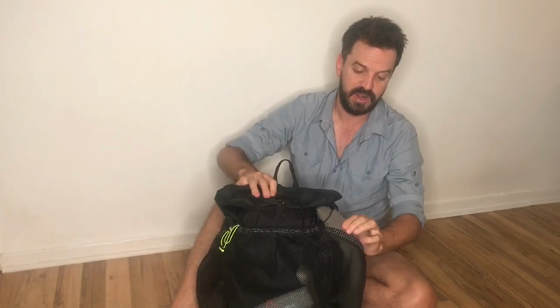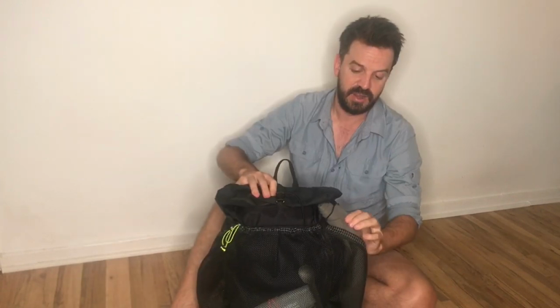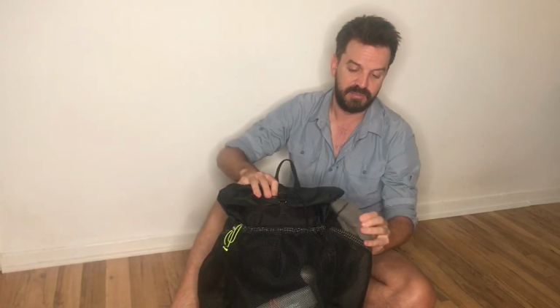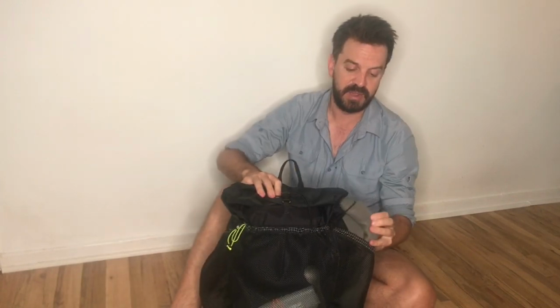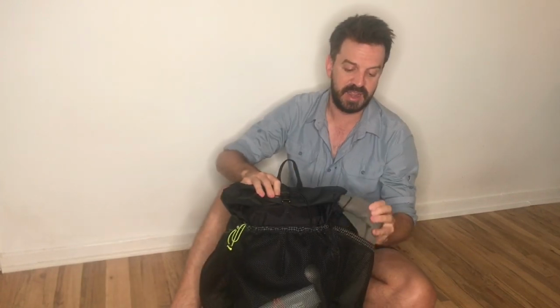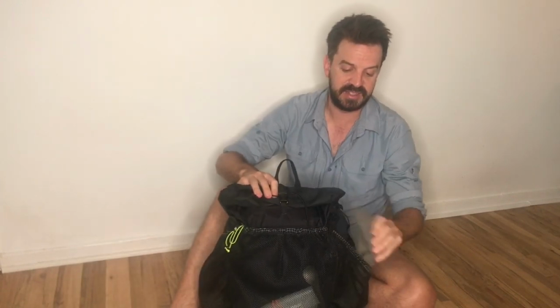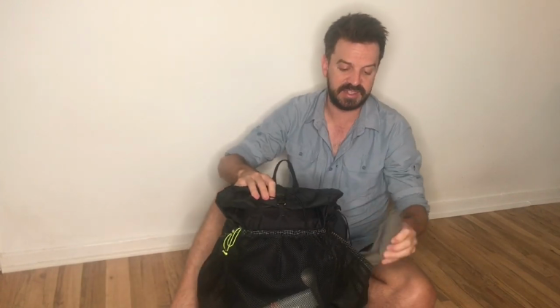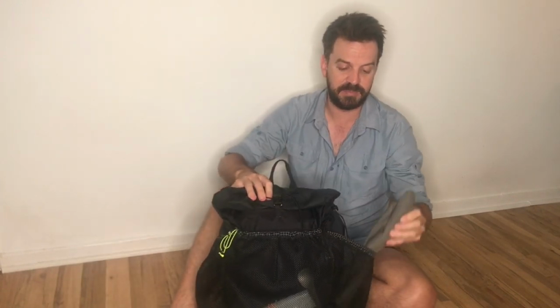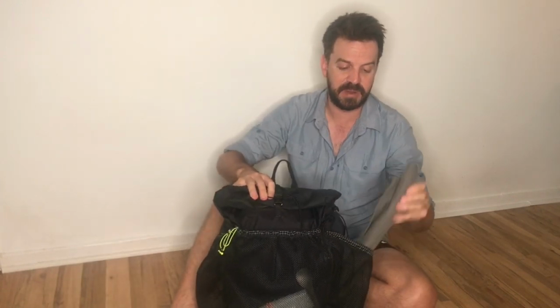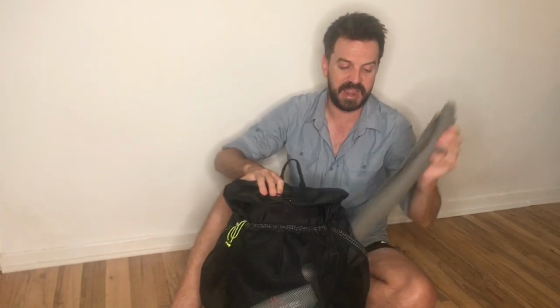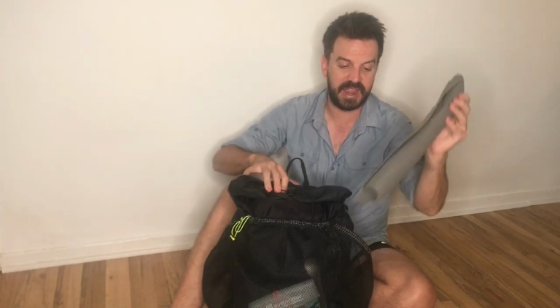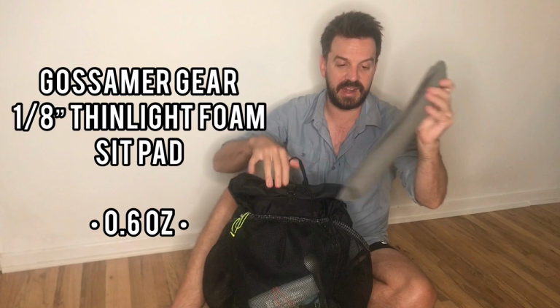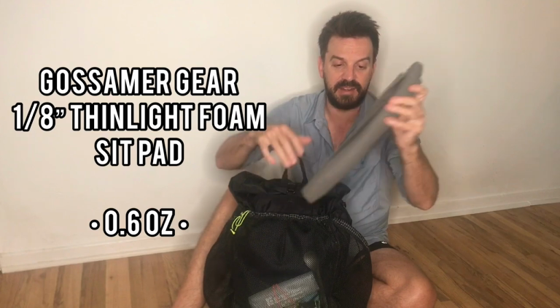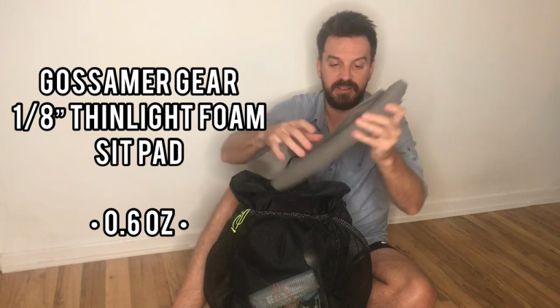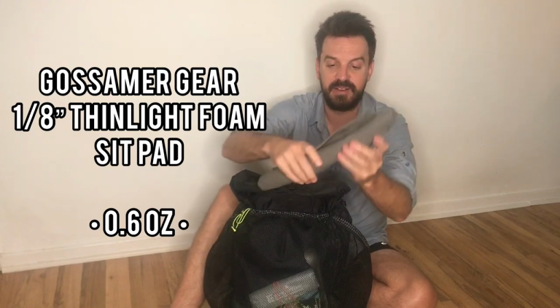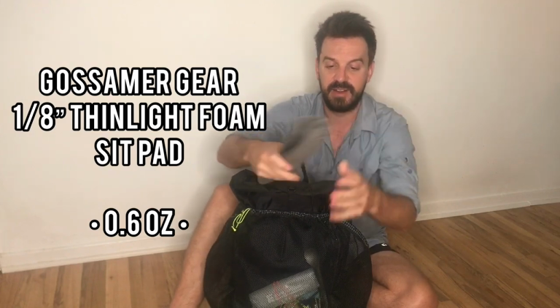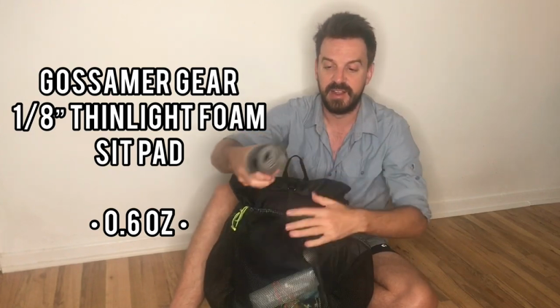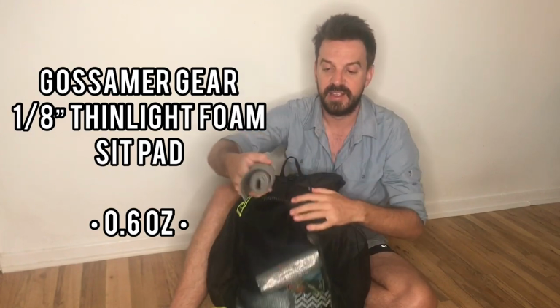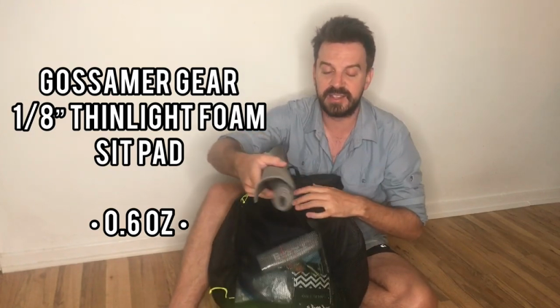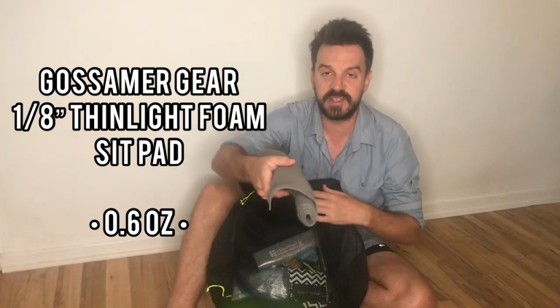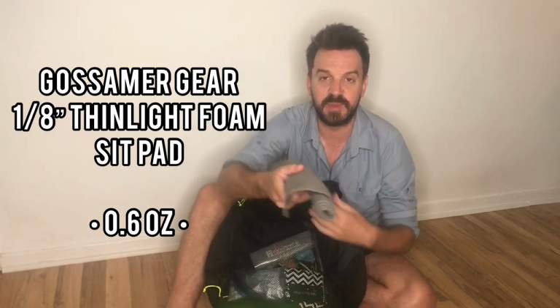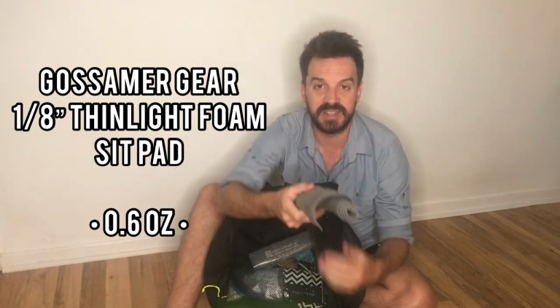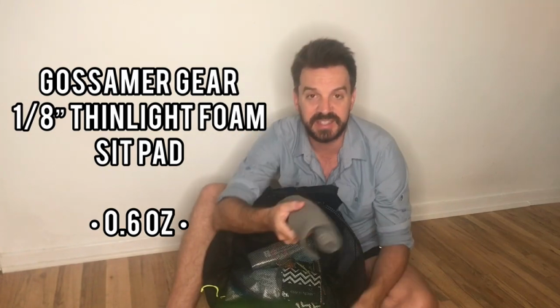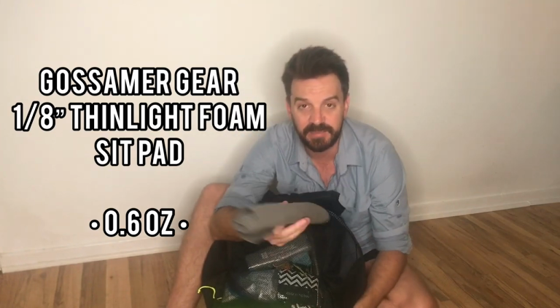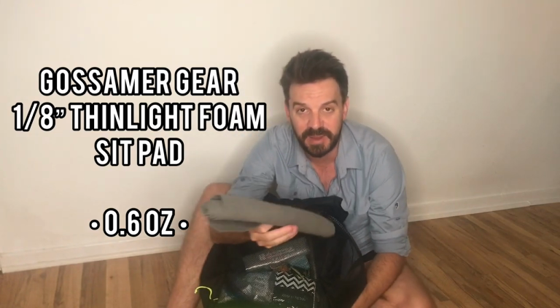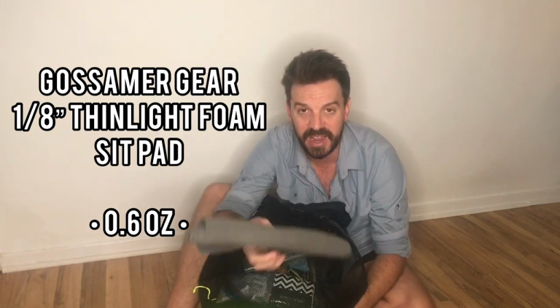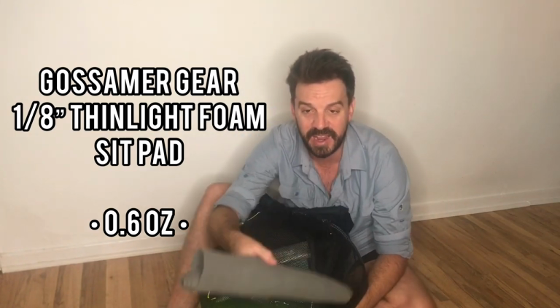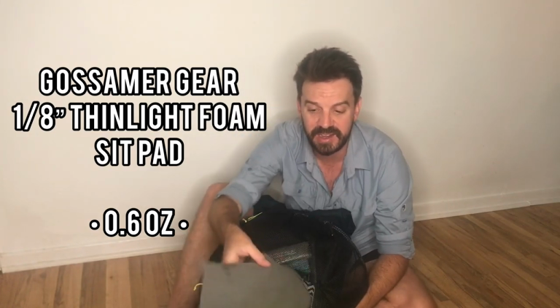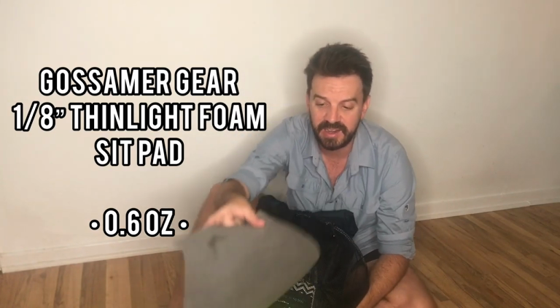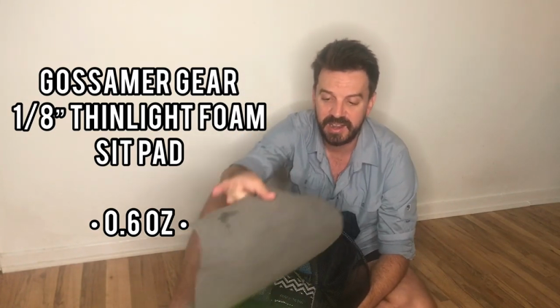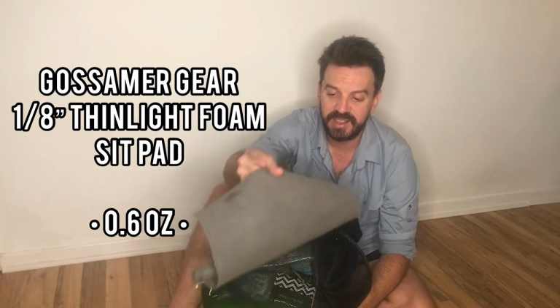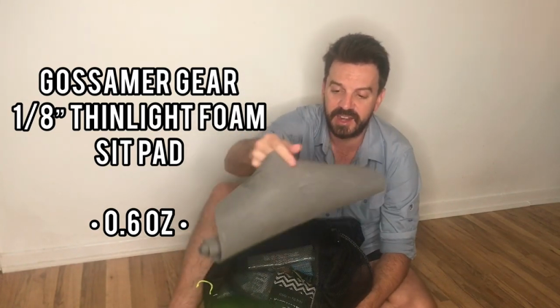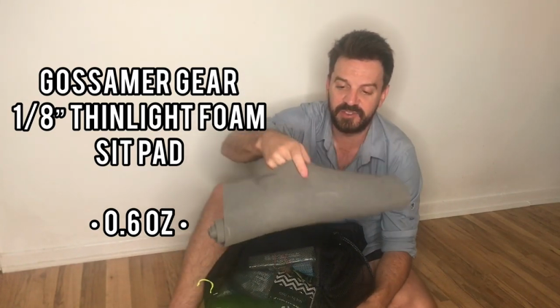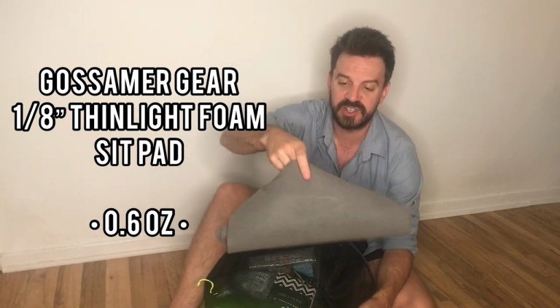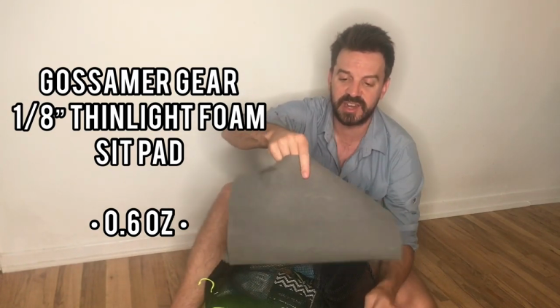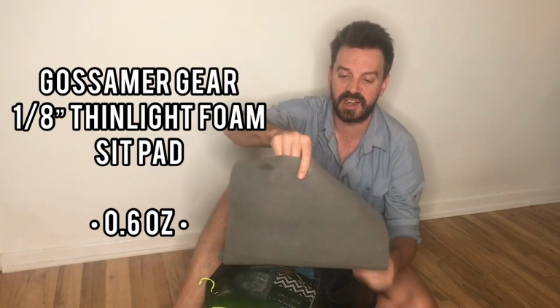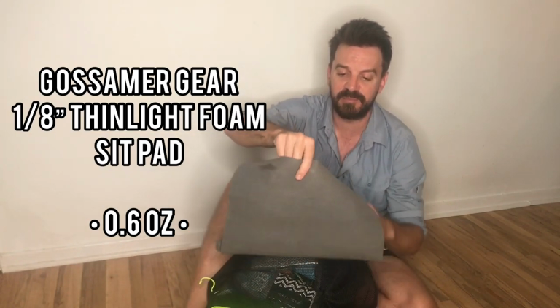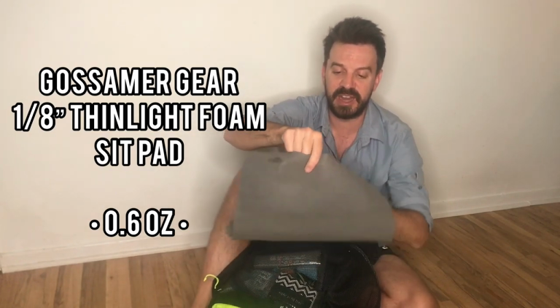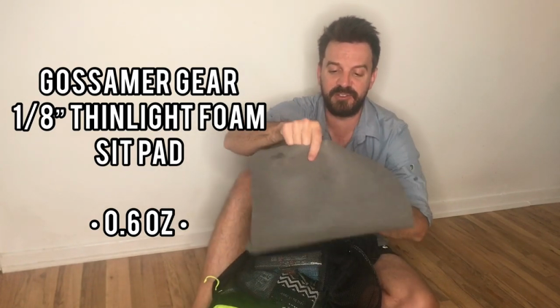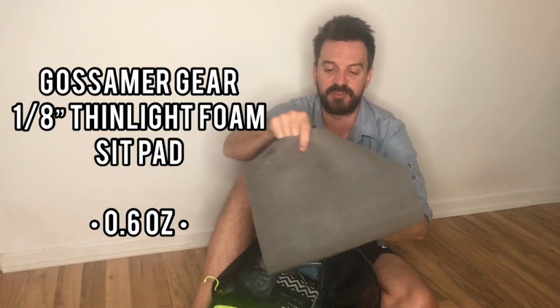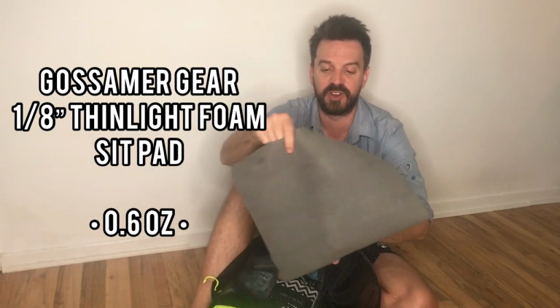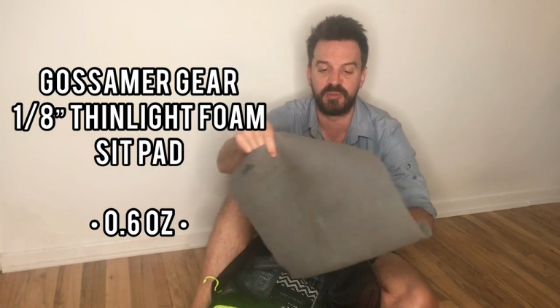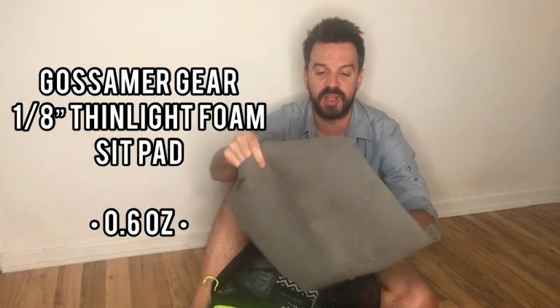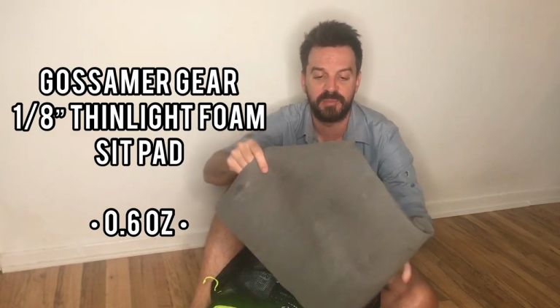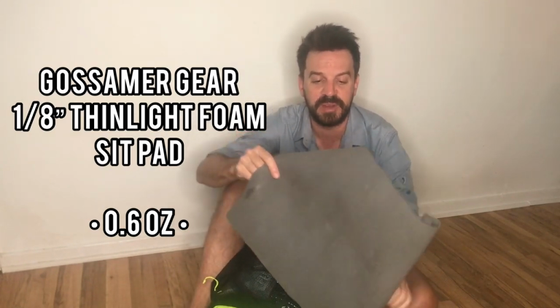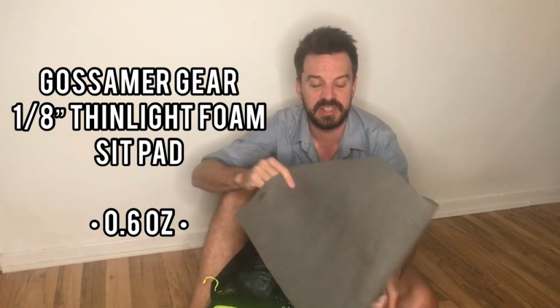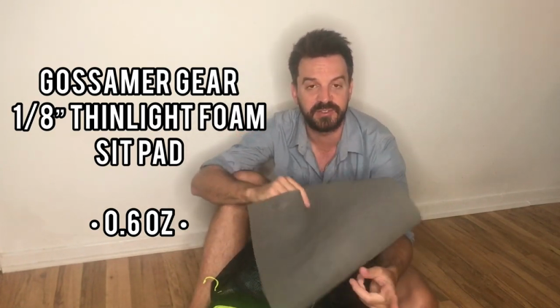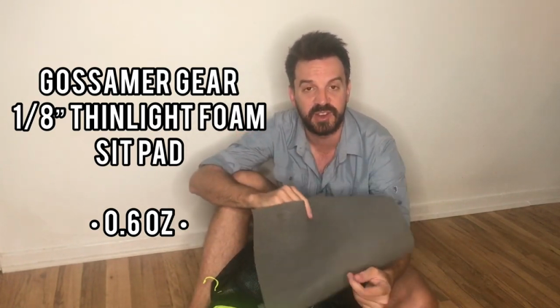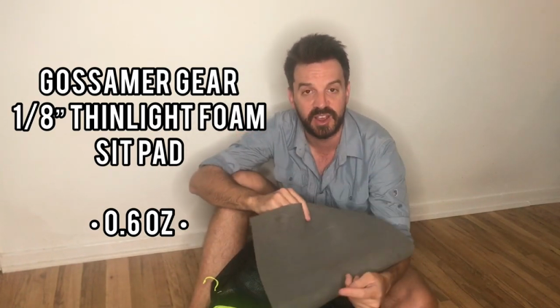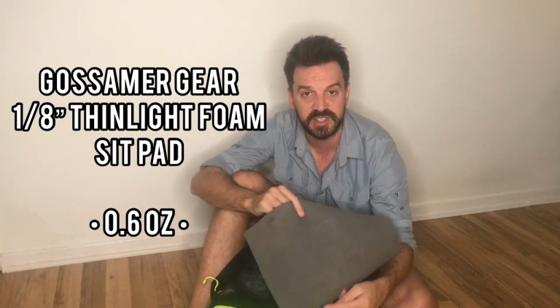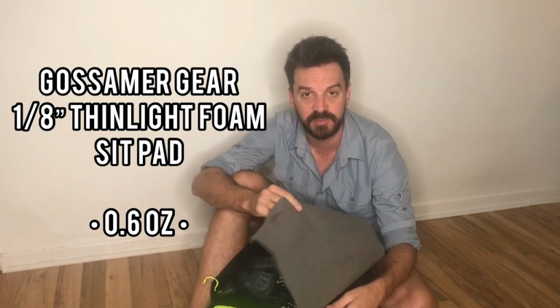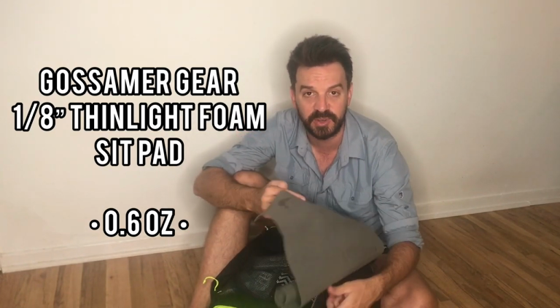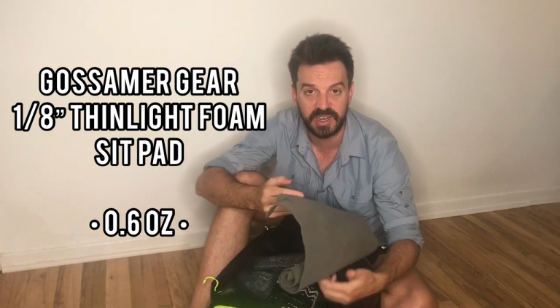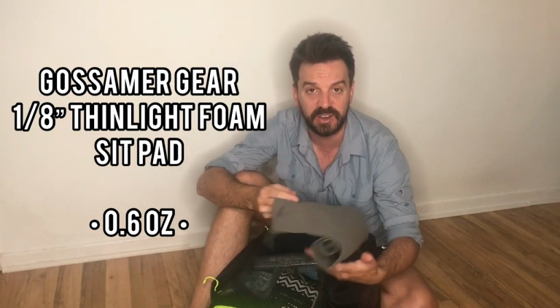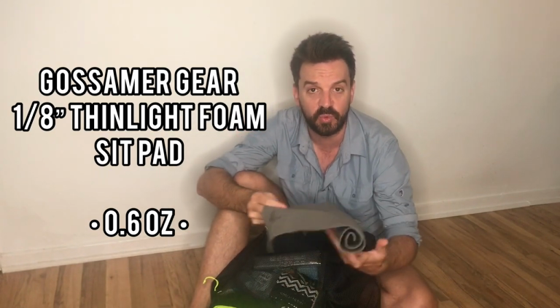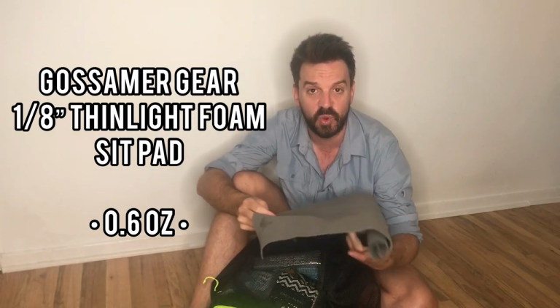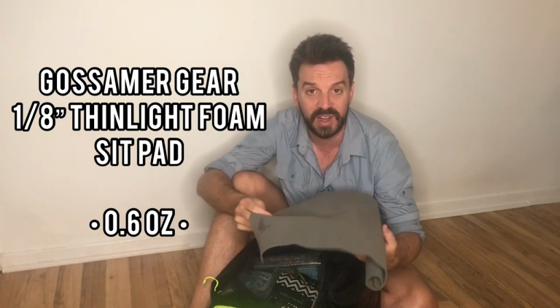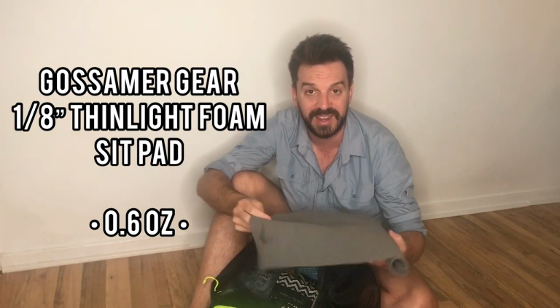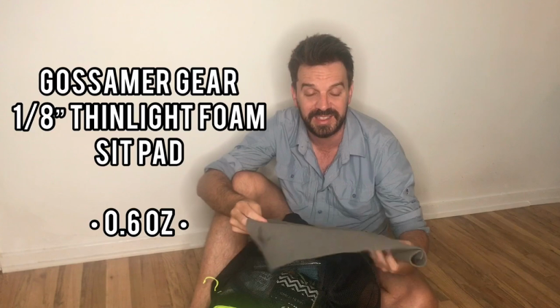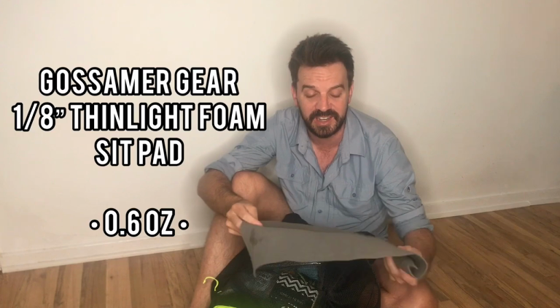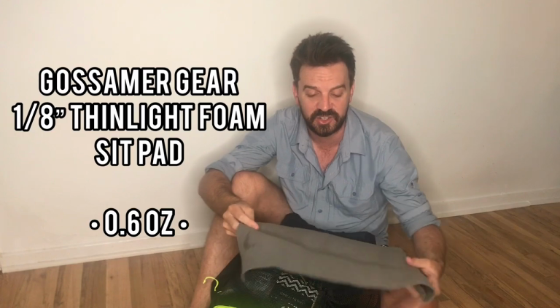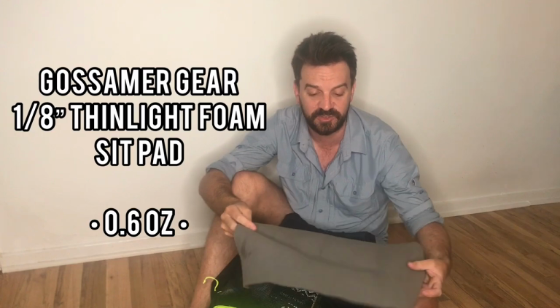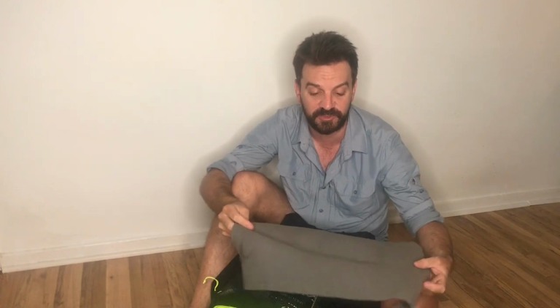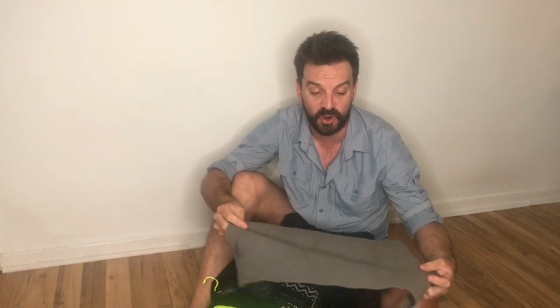And here's my sit pad, which I made from a piece of Gossamer Gear 1 and 1/8 inch foam.